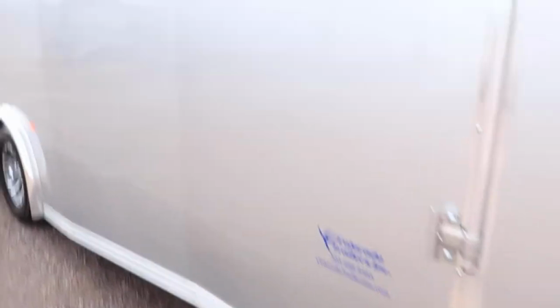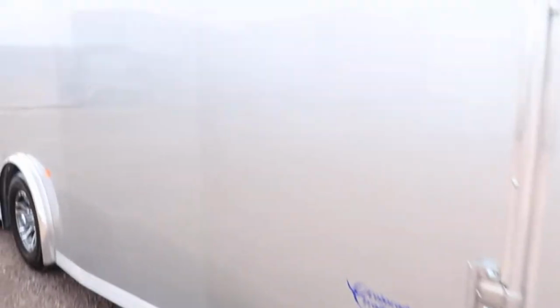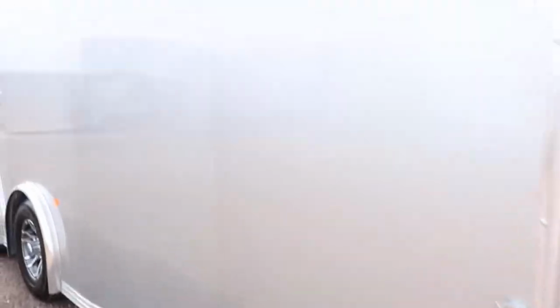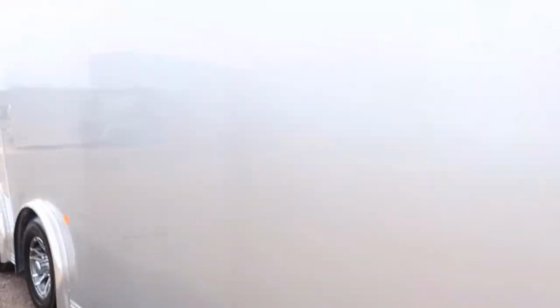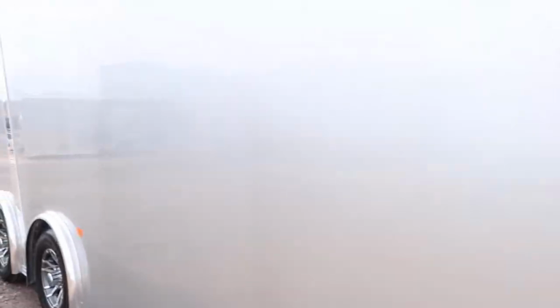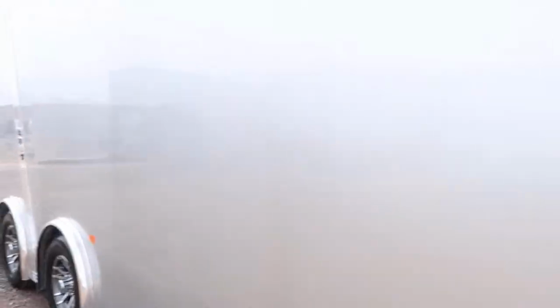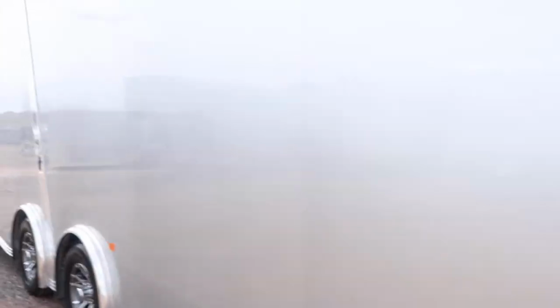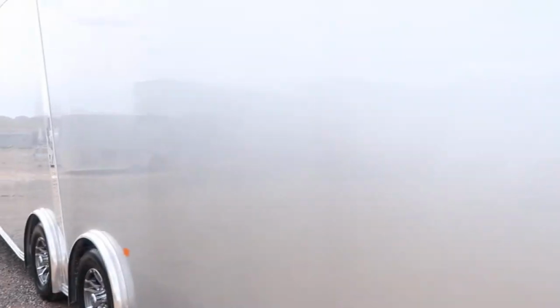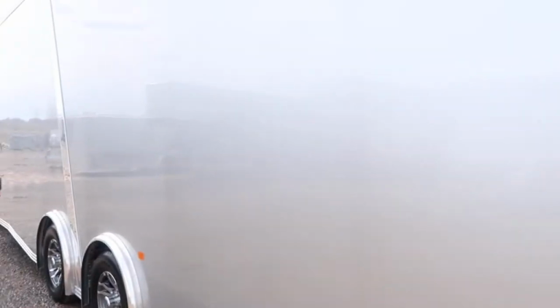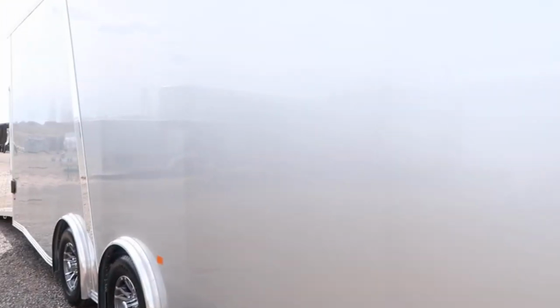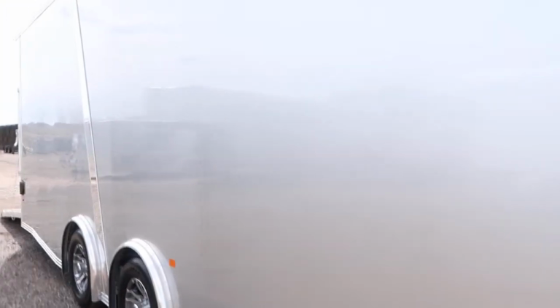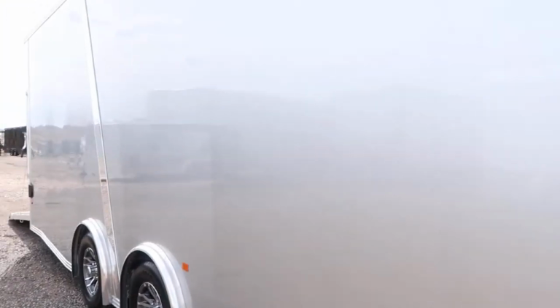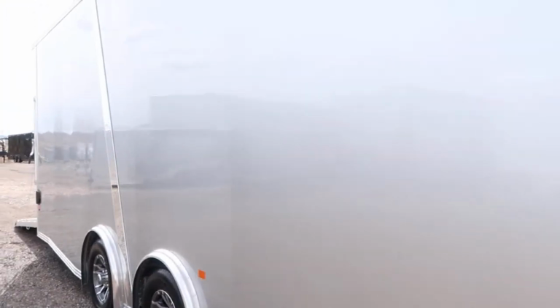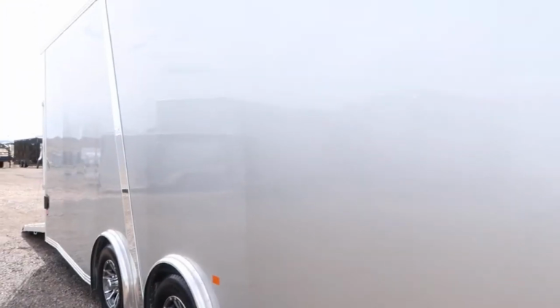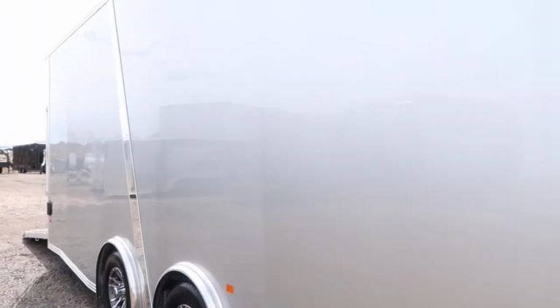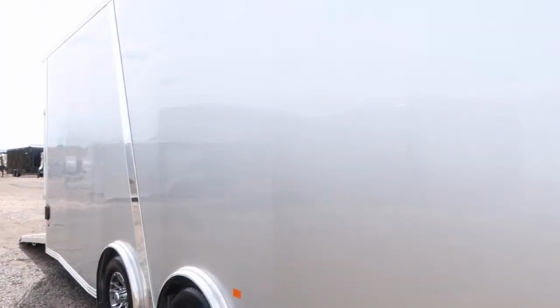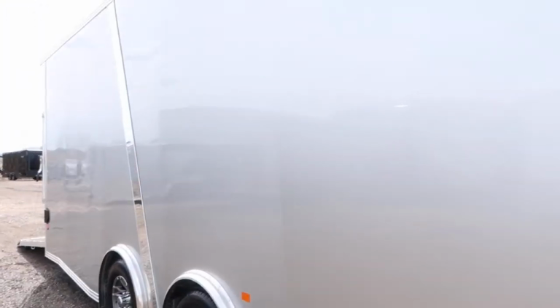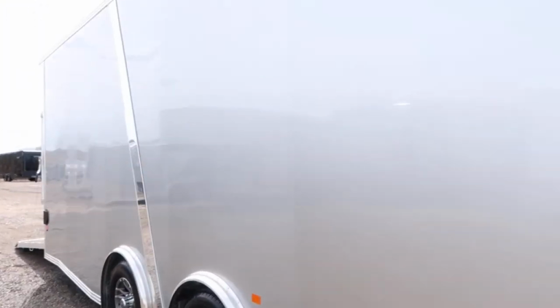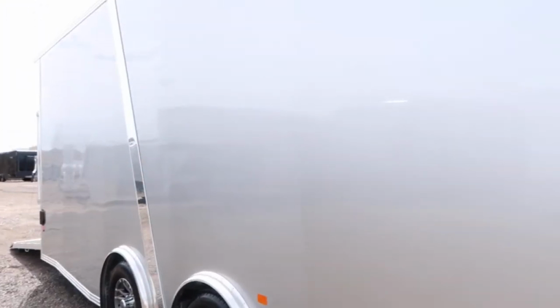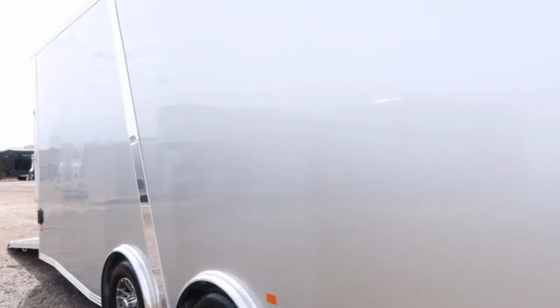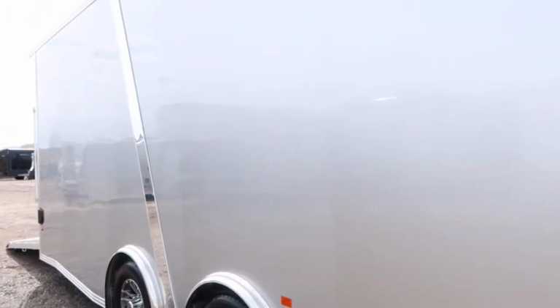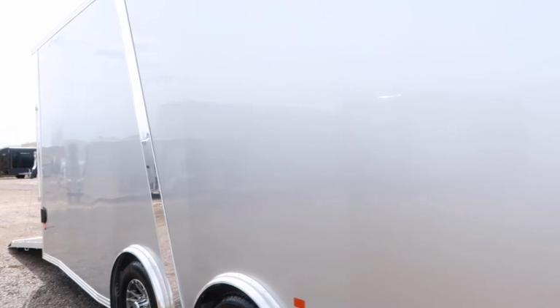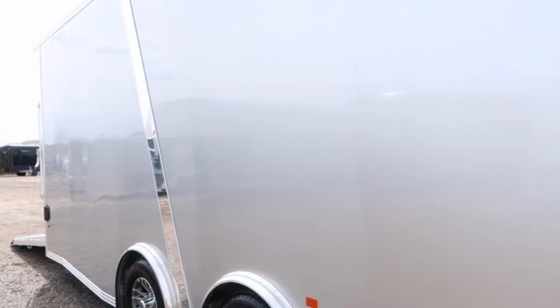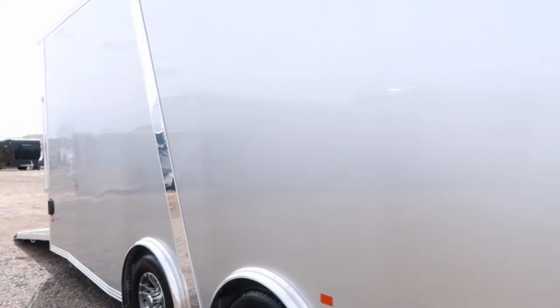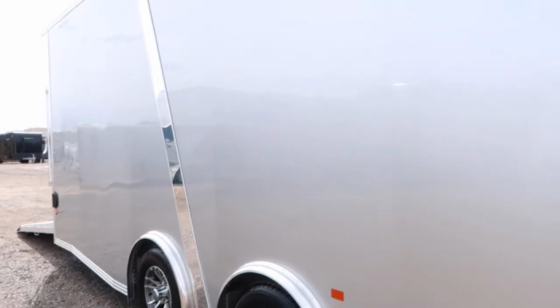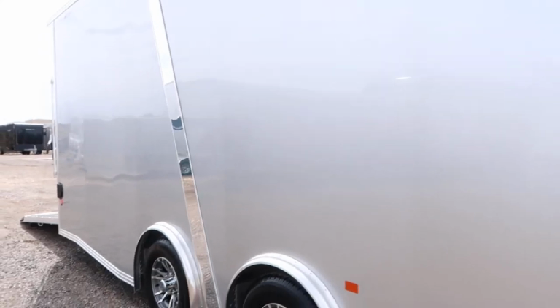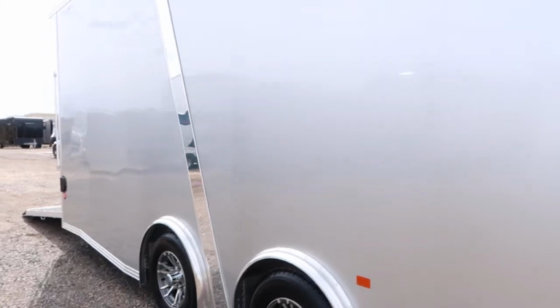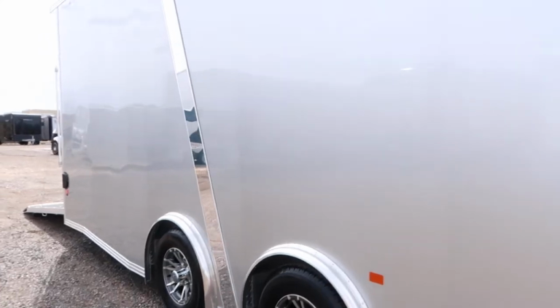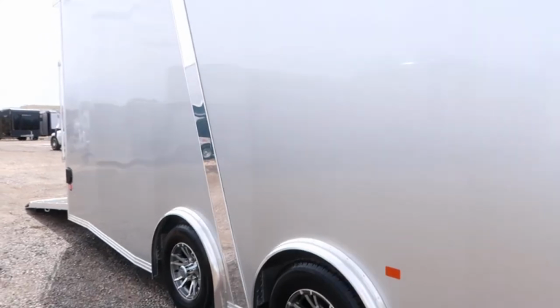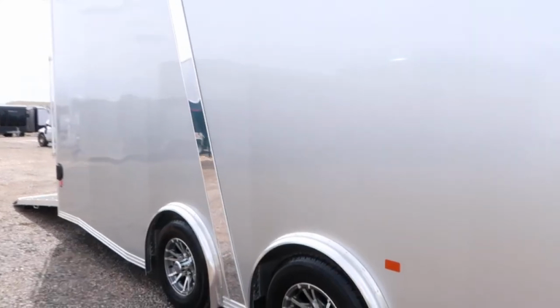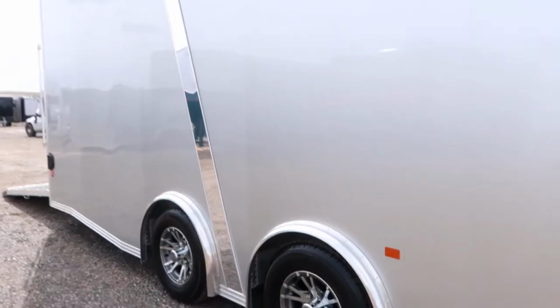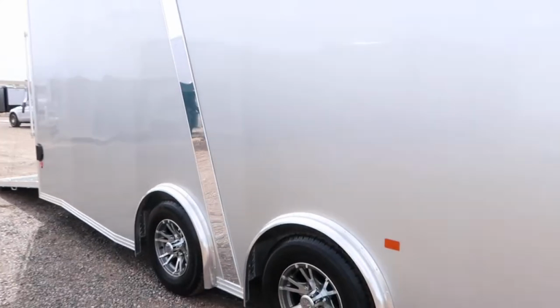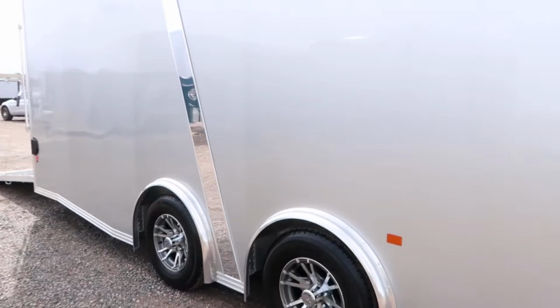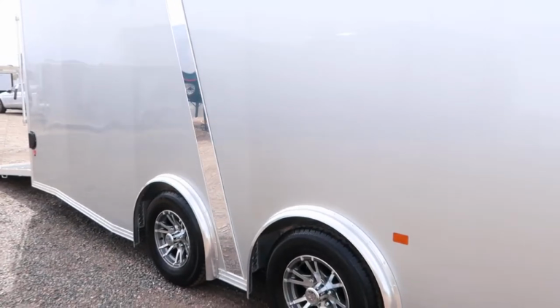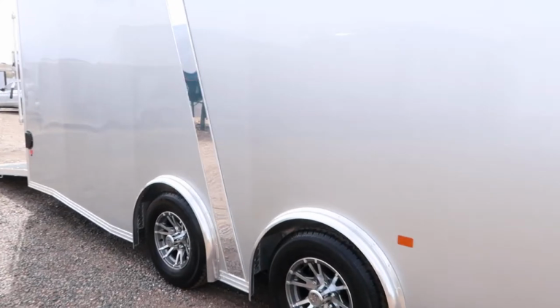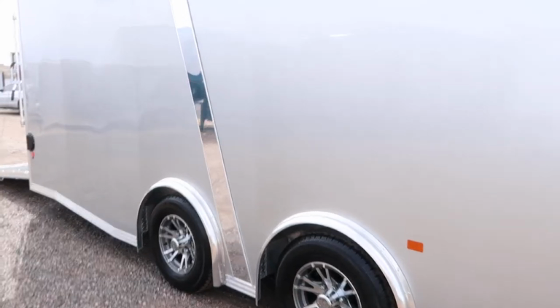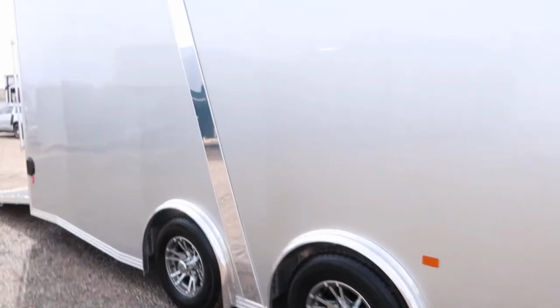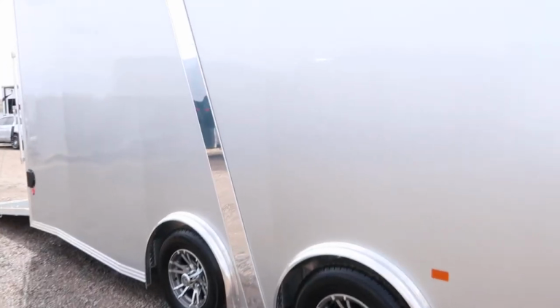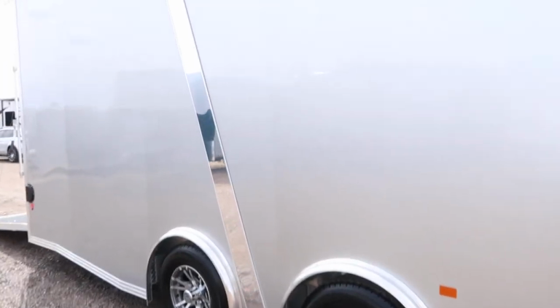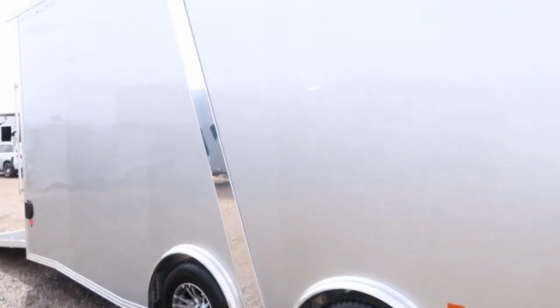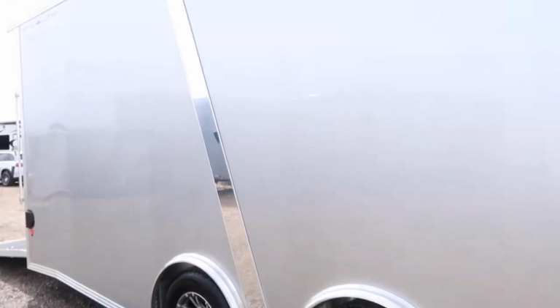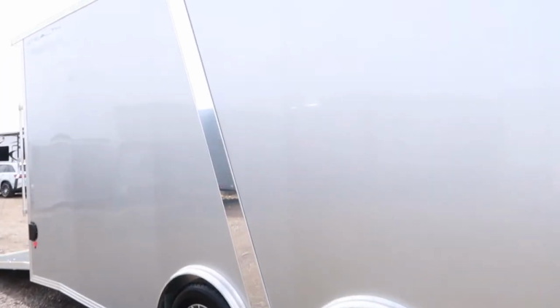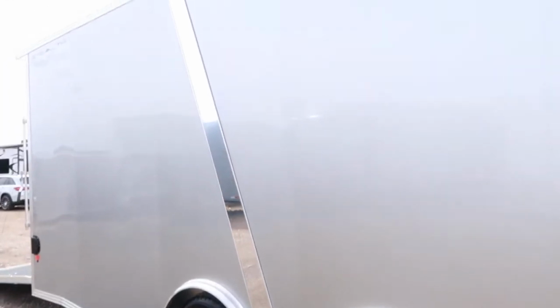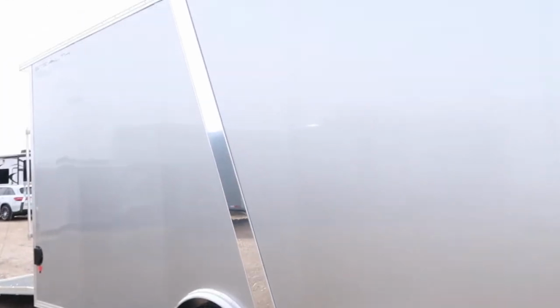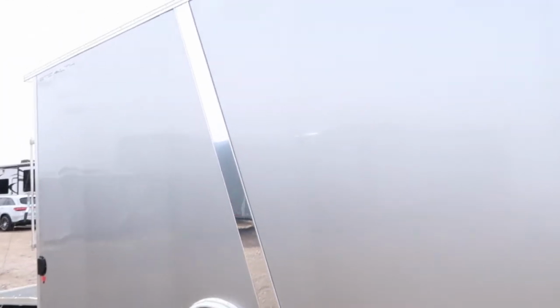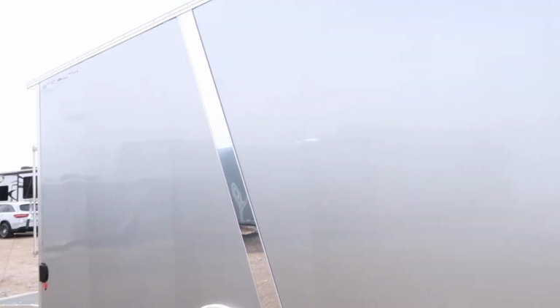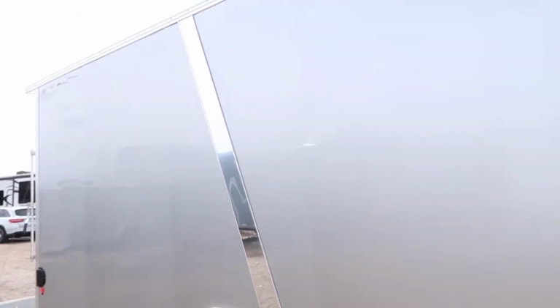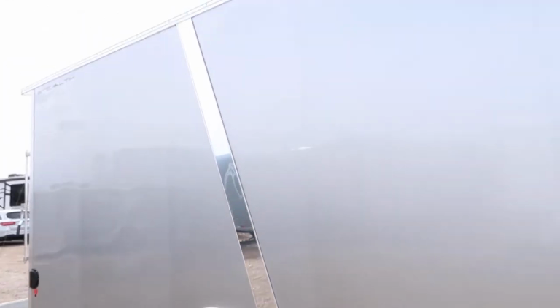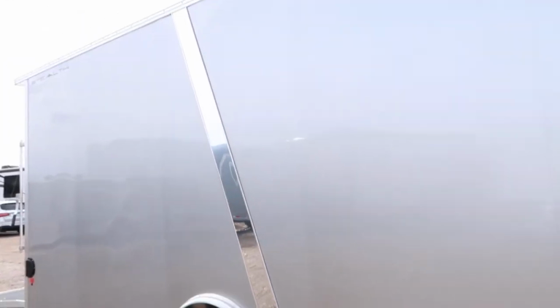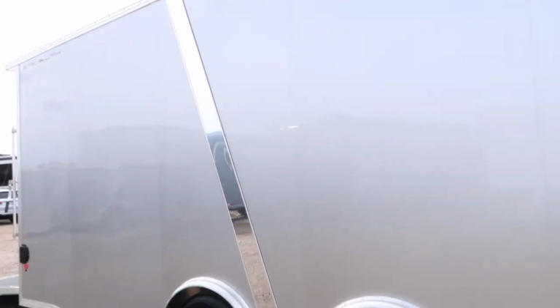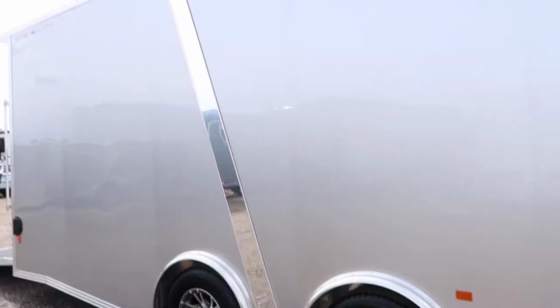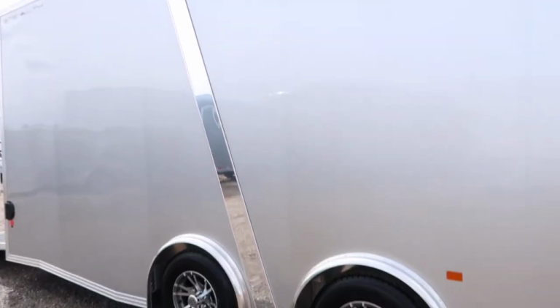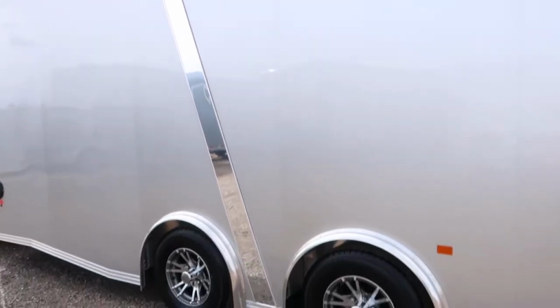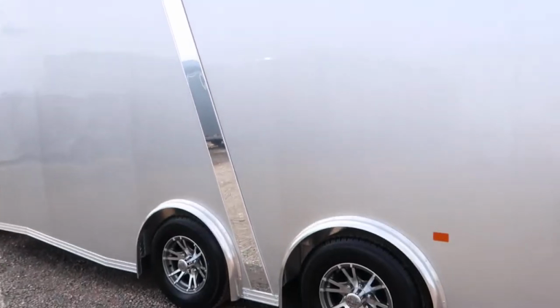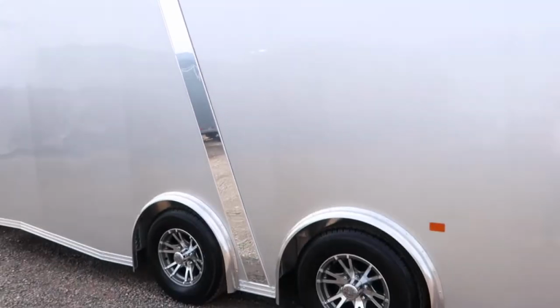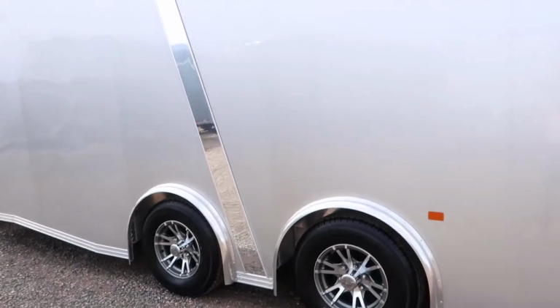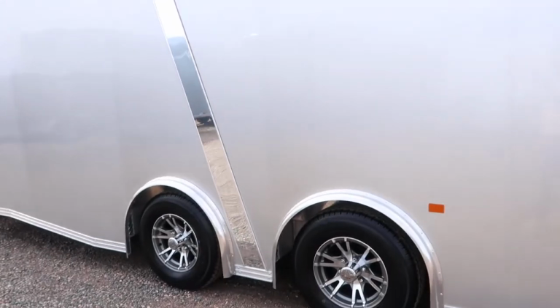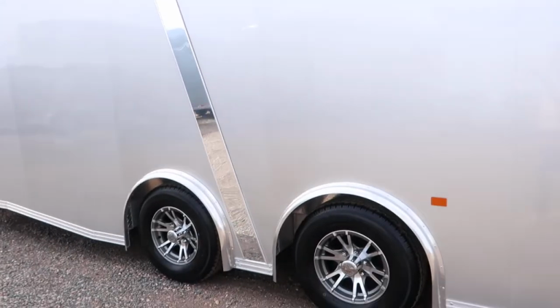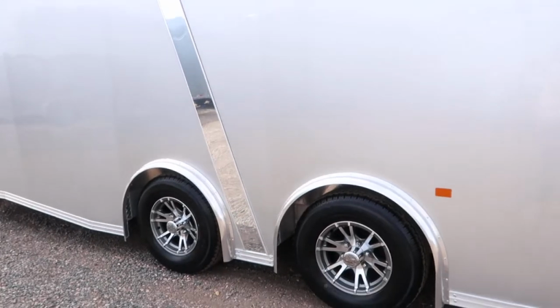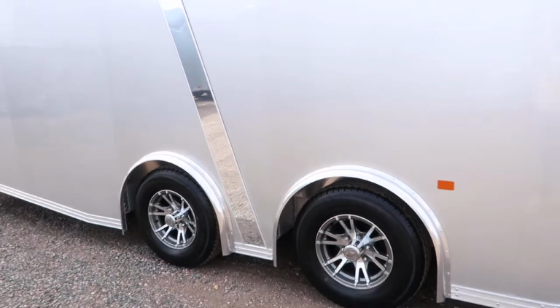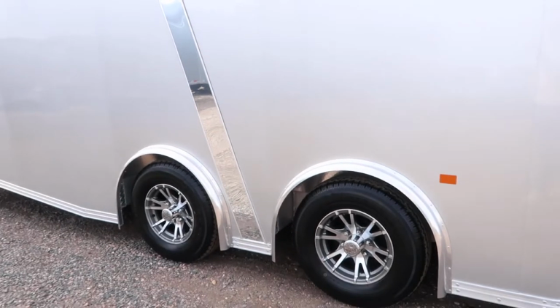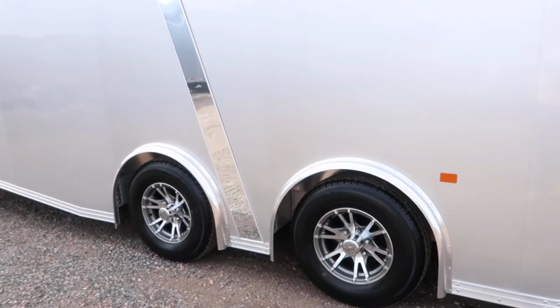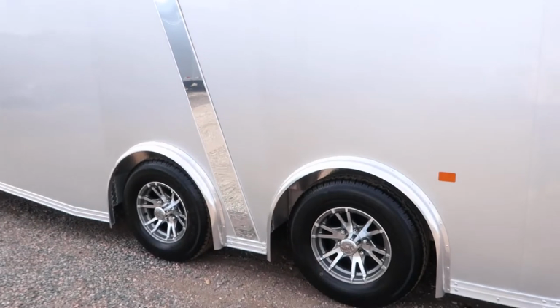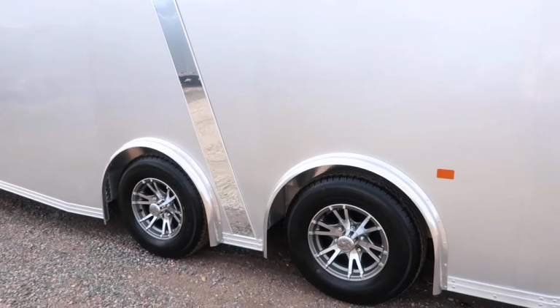Here's this beautiful smooth skin exterior, and then you've got this nice polished aluminum strip right back here. It breaks it up and makes it really nice.